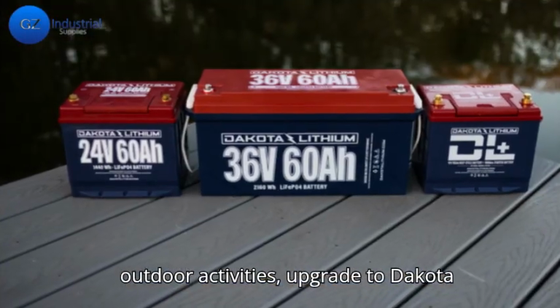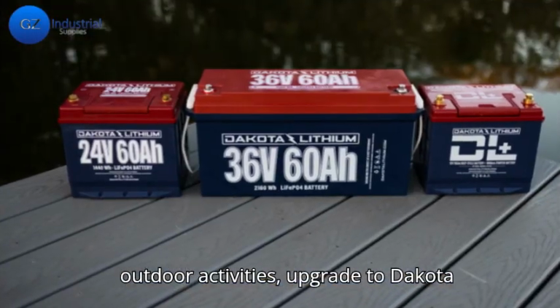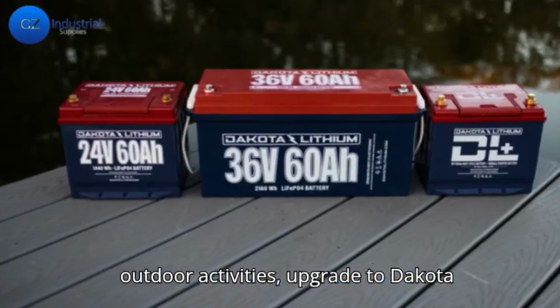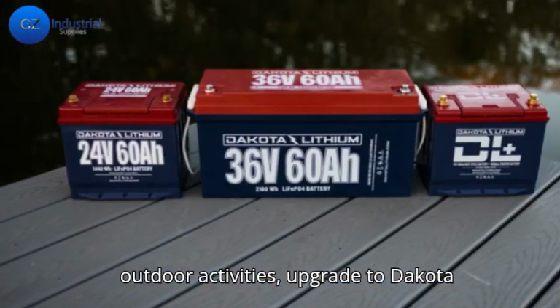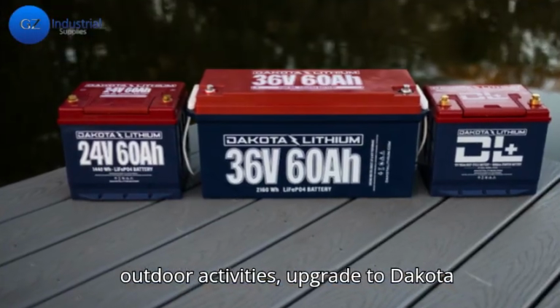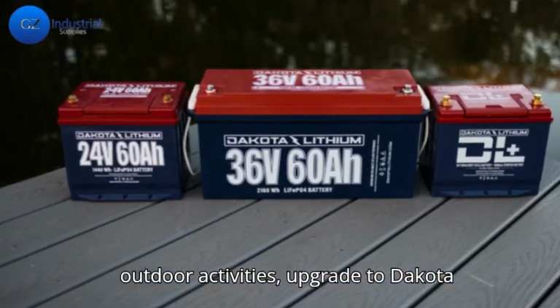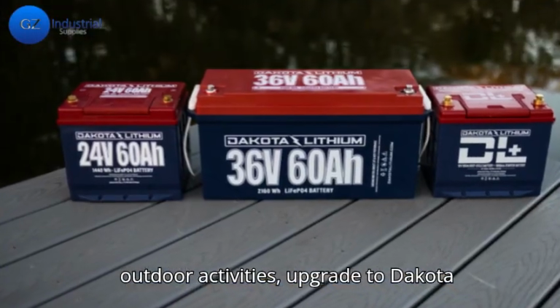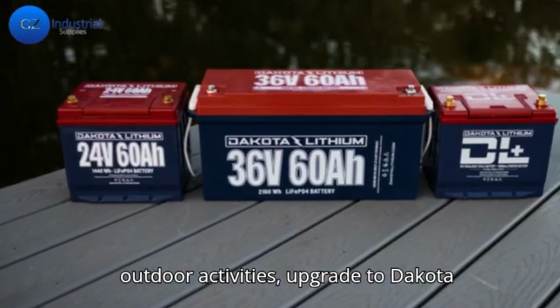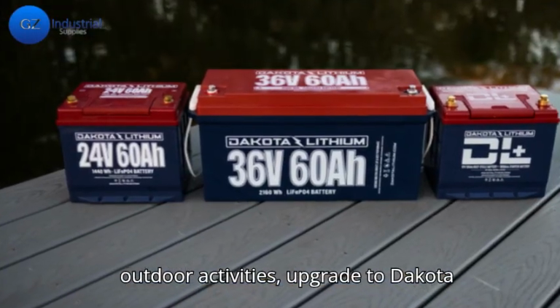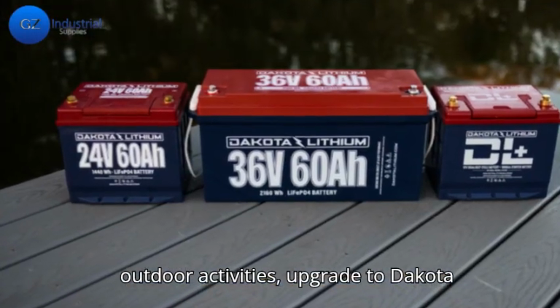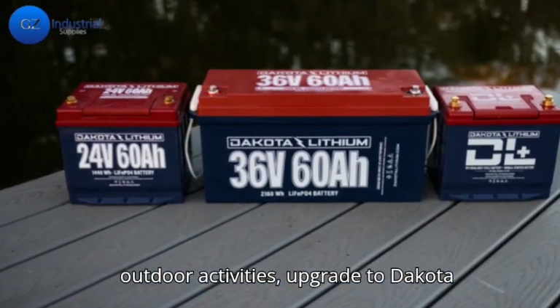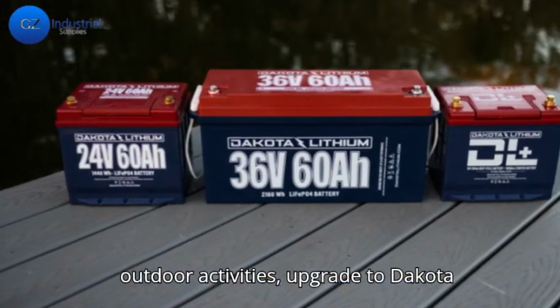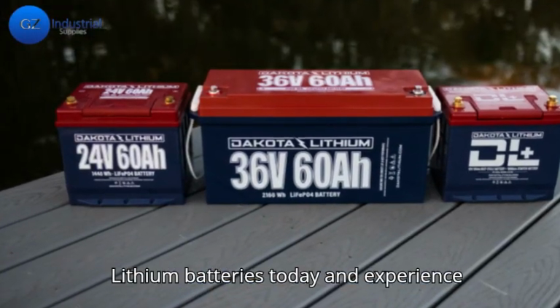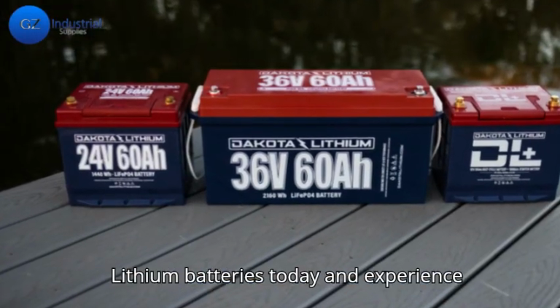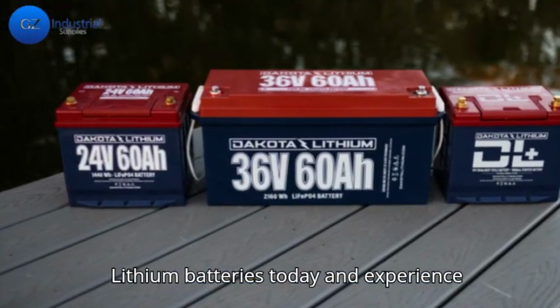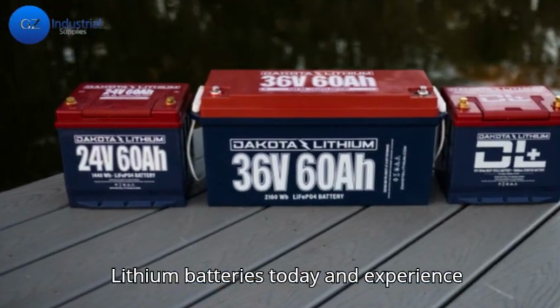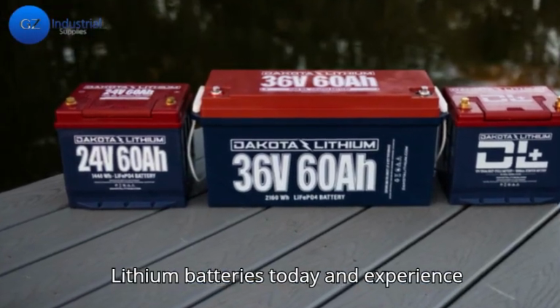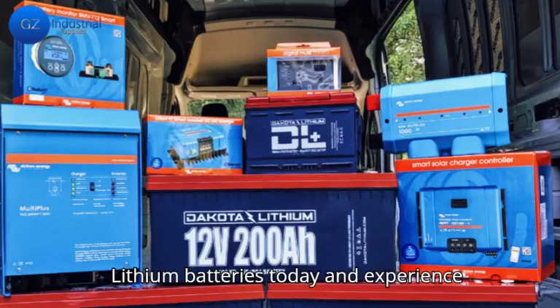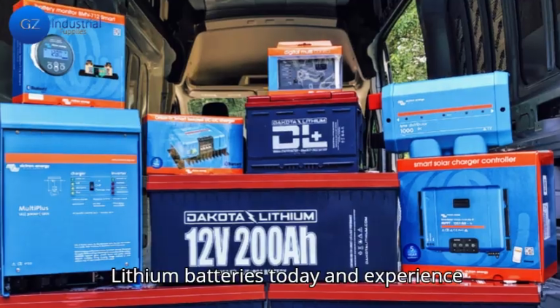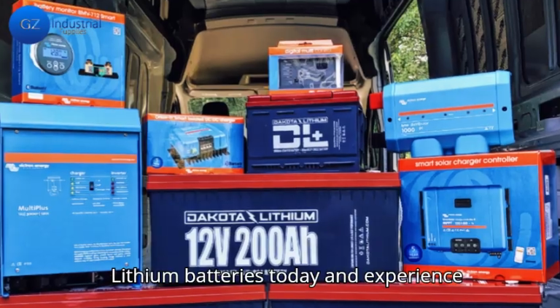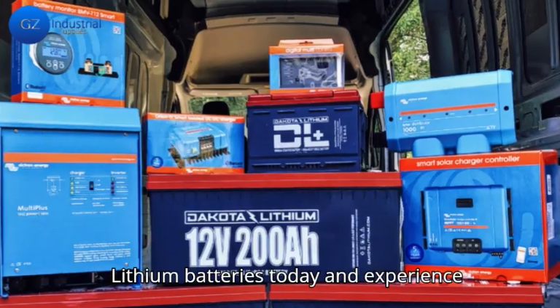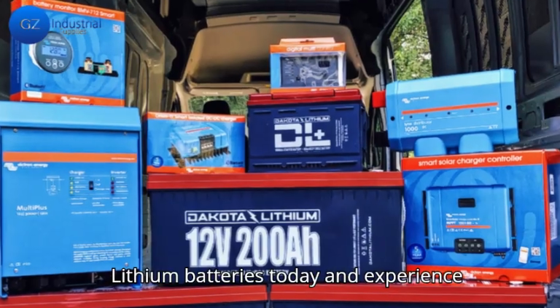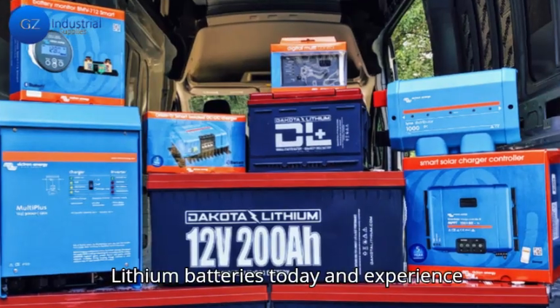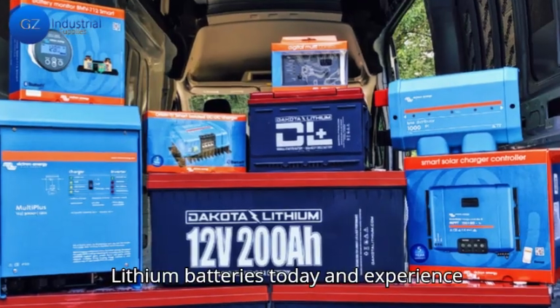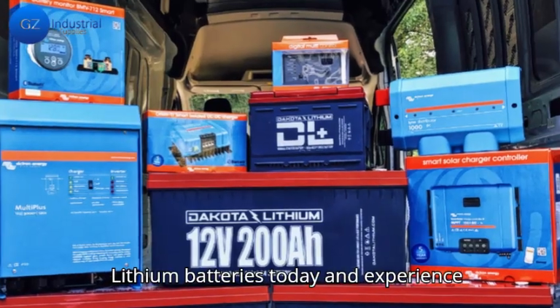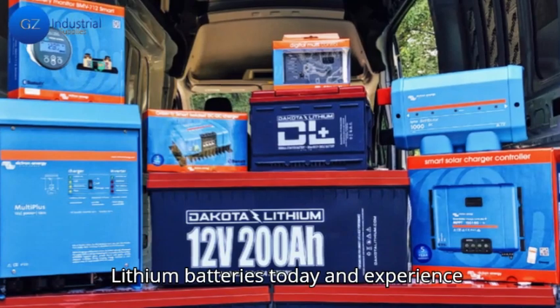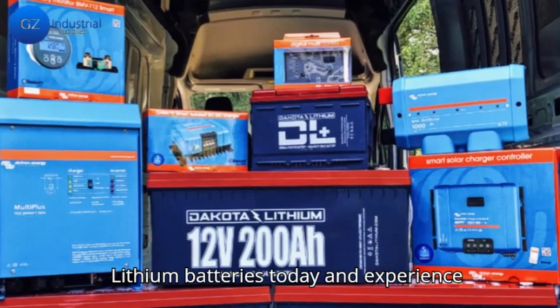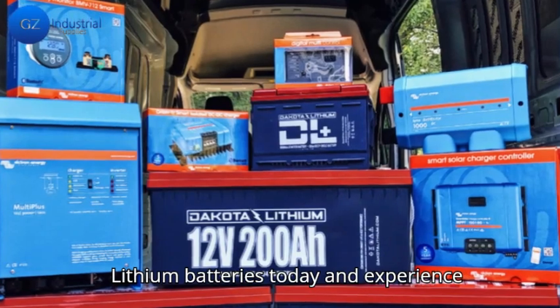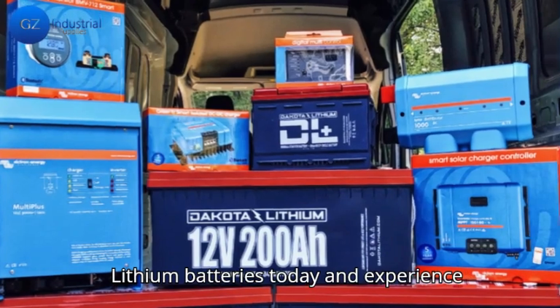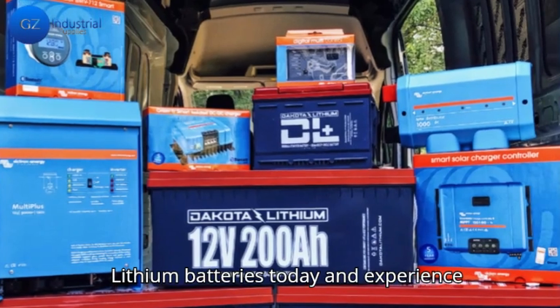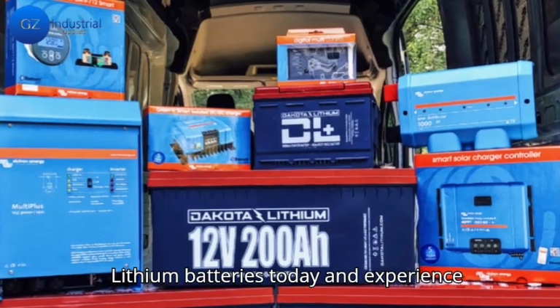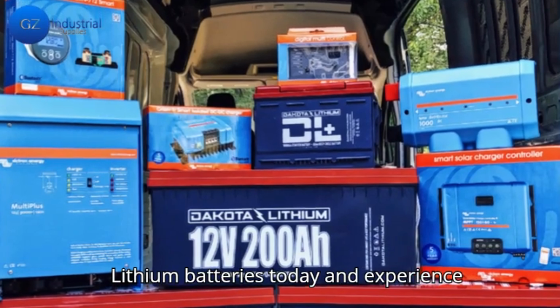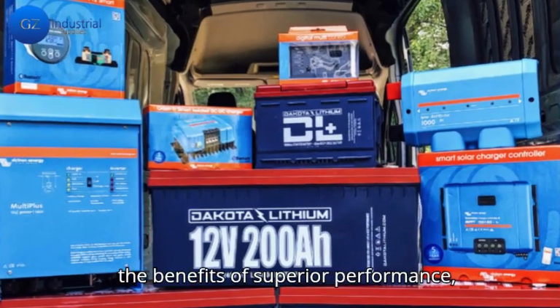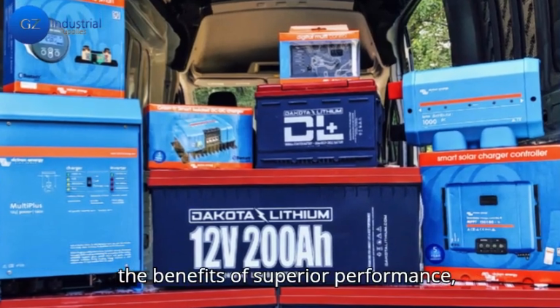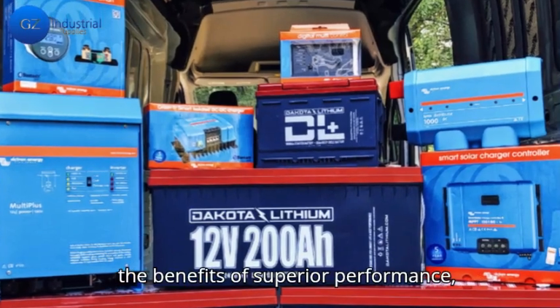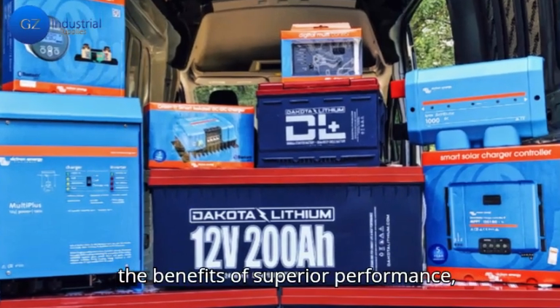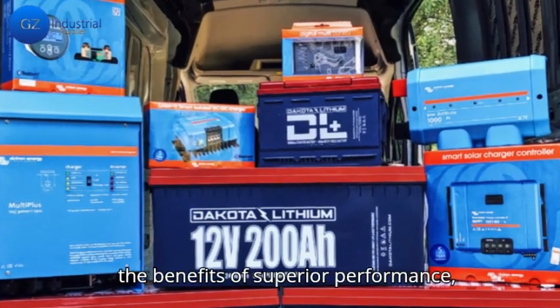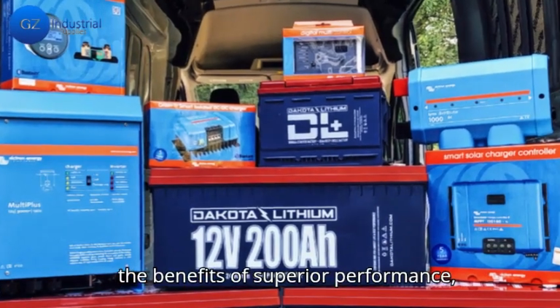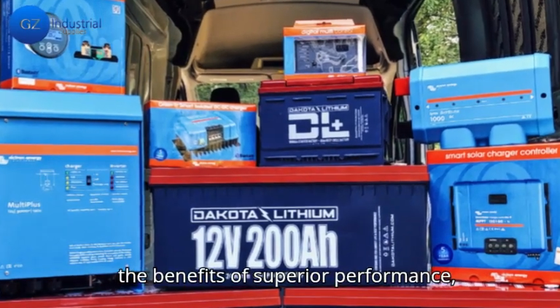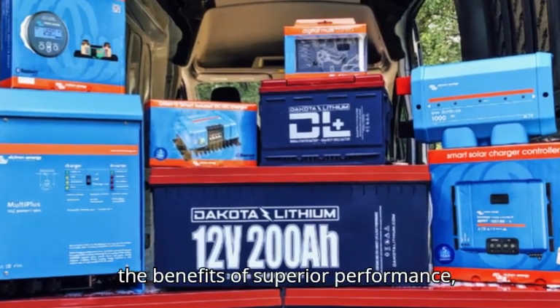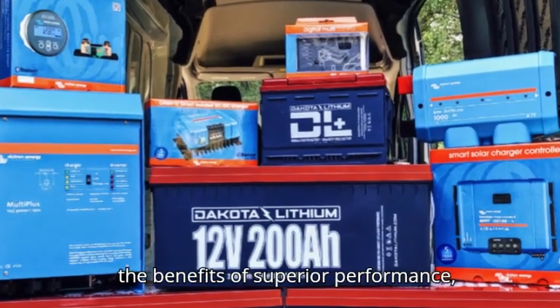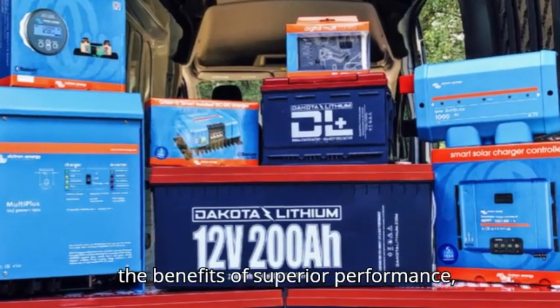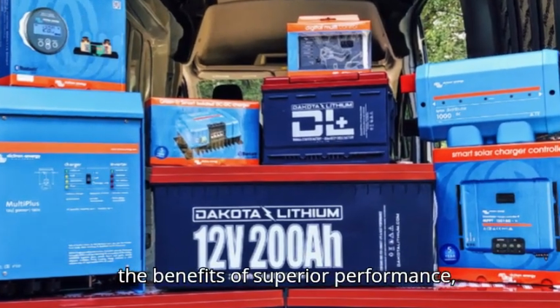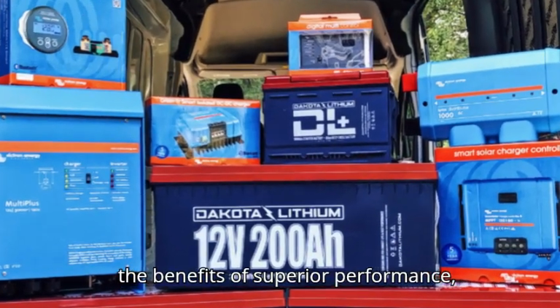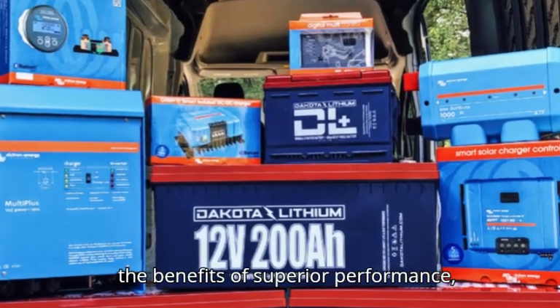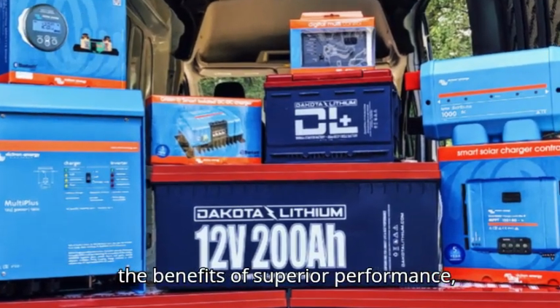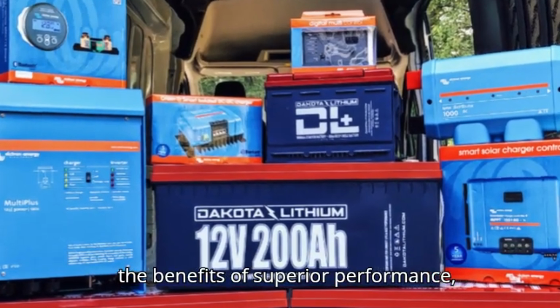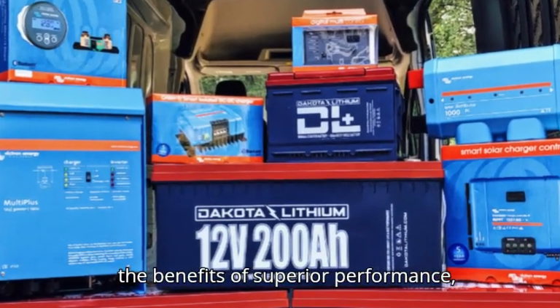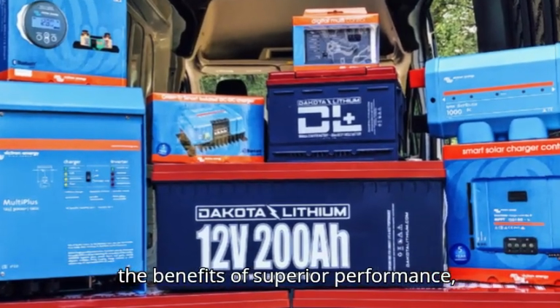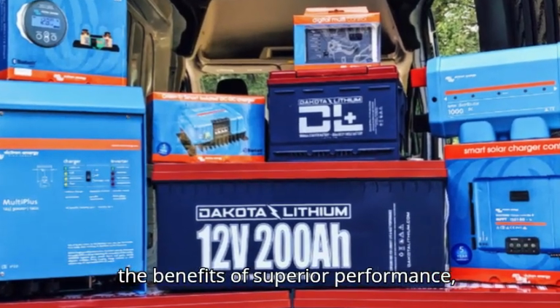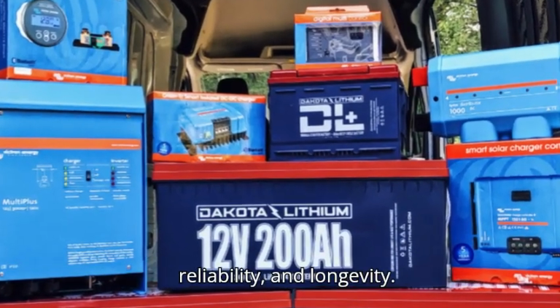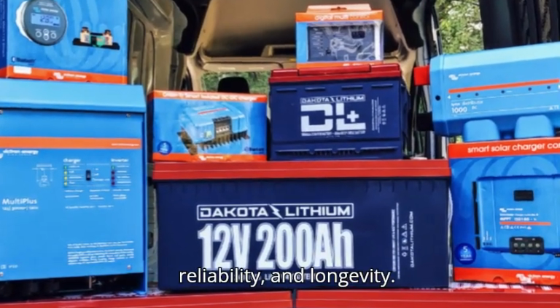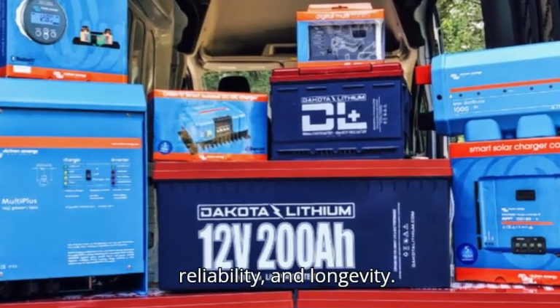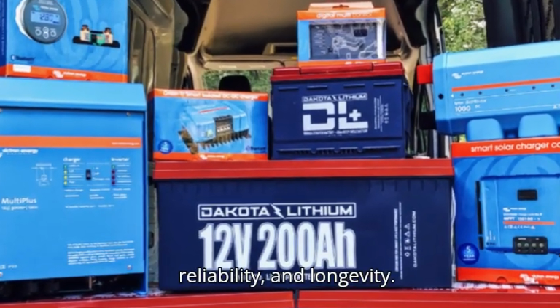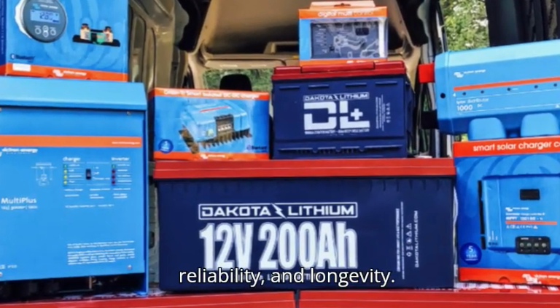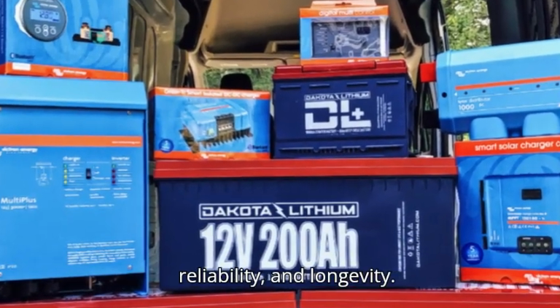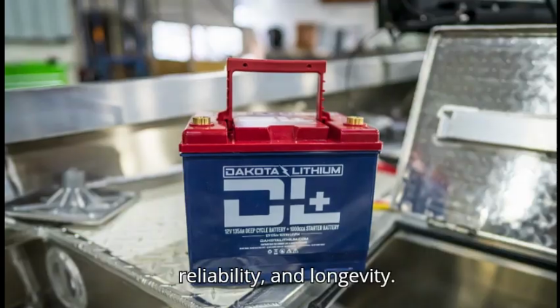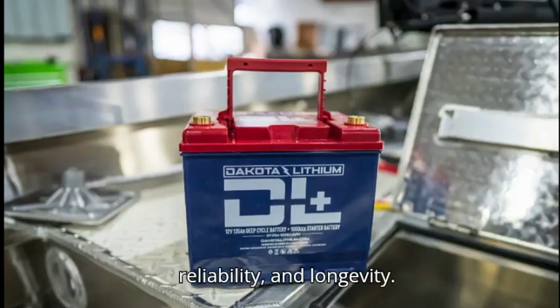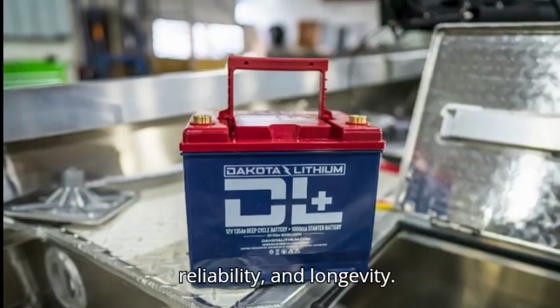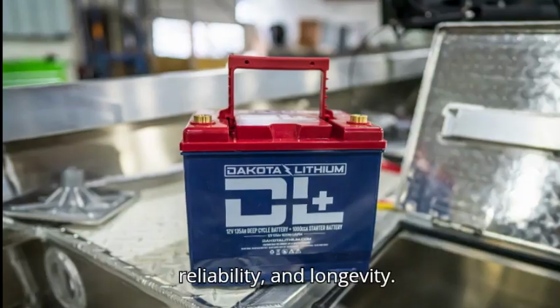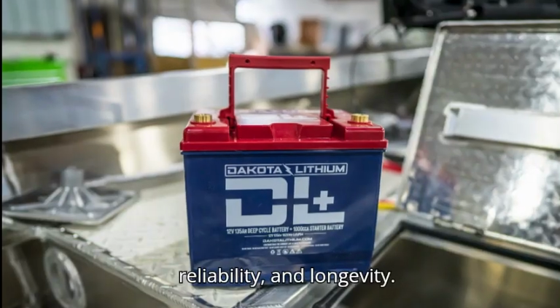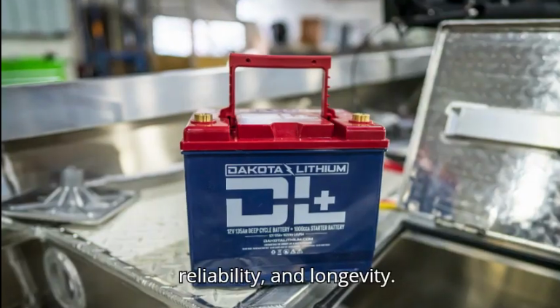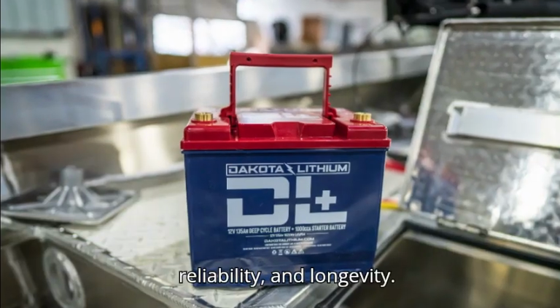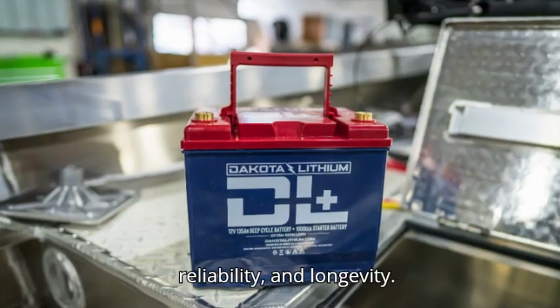Upgrade to Dakota Lithium batteries today and experience the benefits of superior performance, reliability, and longevity.